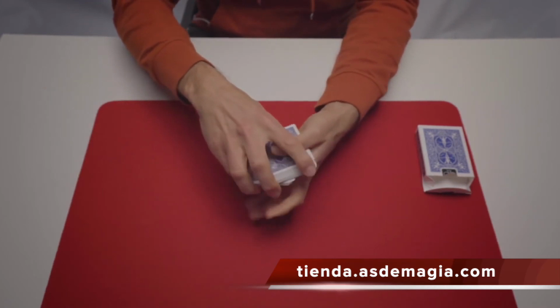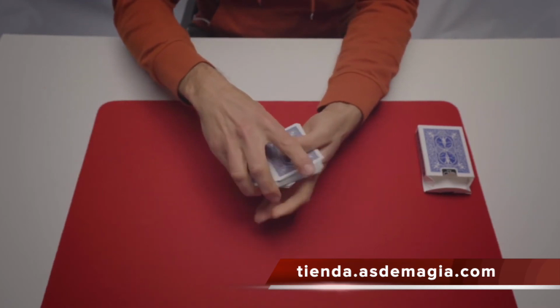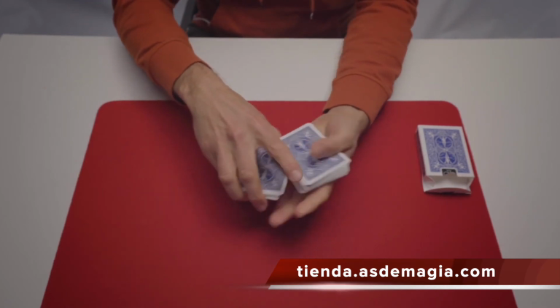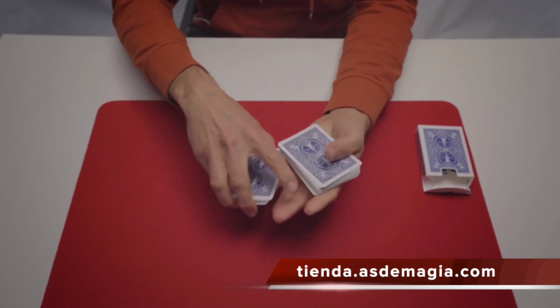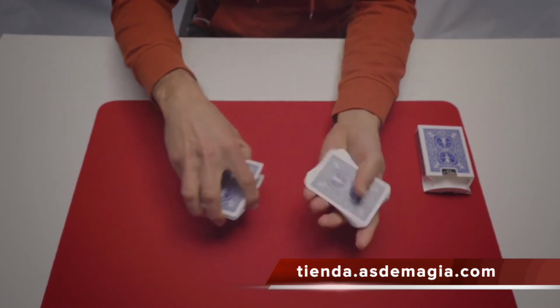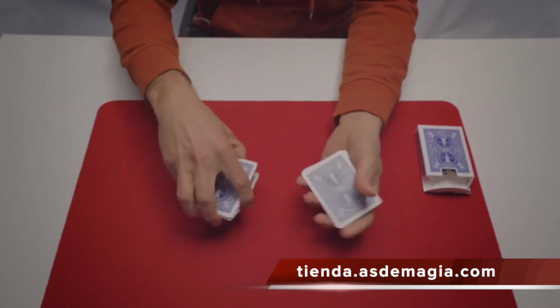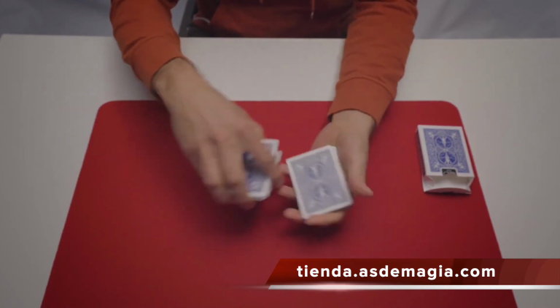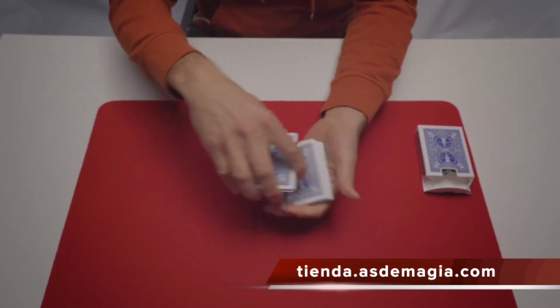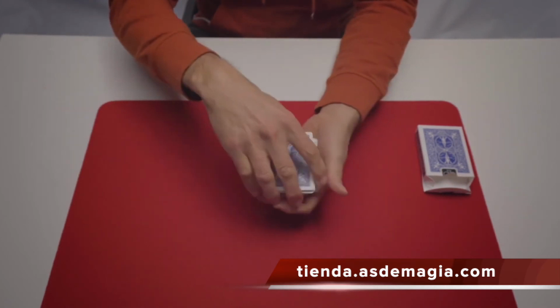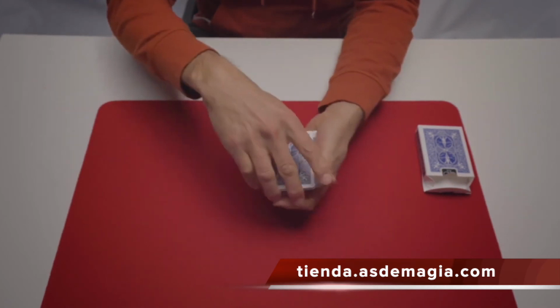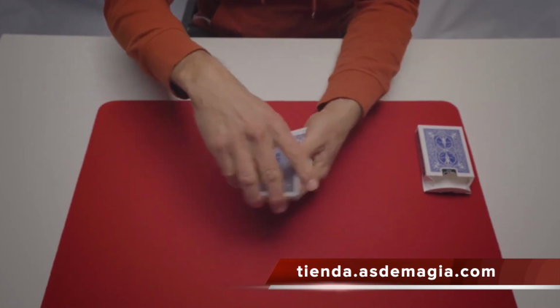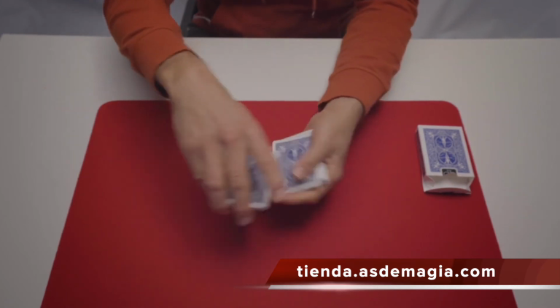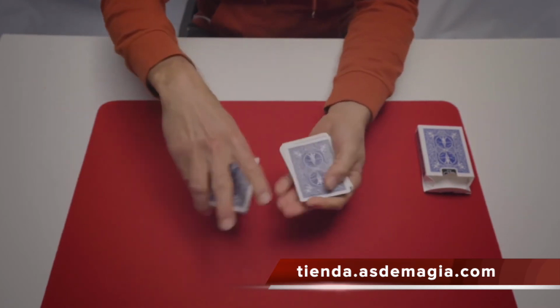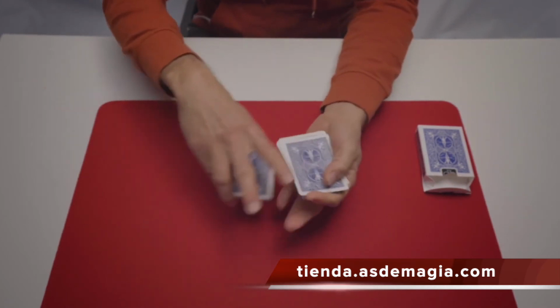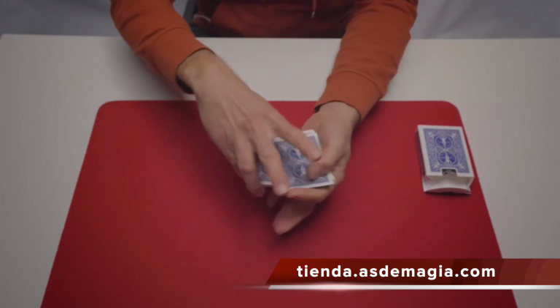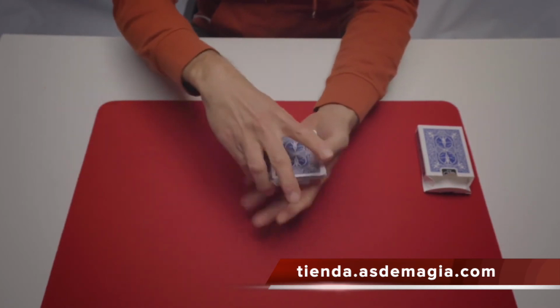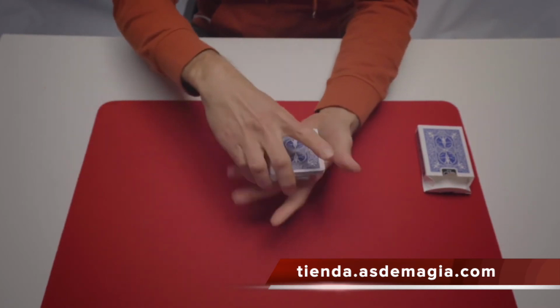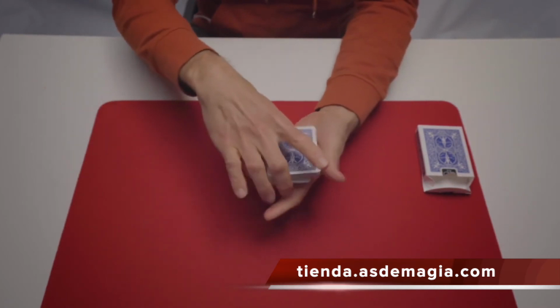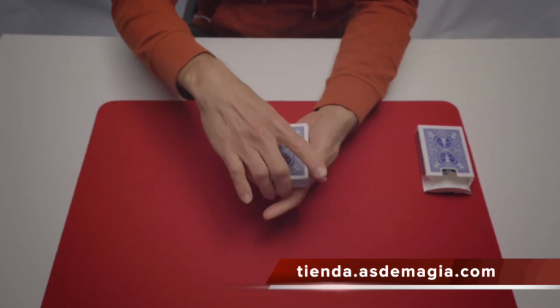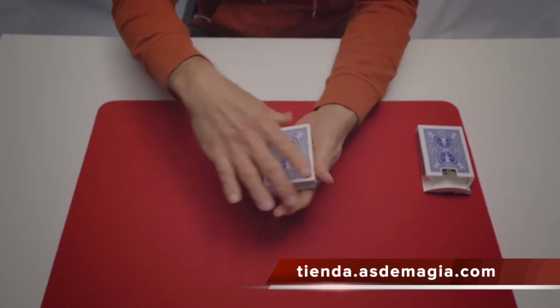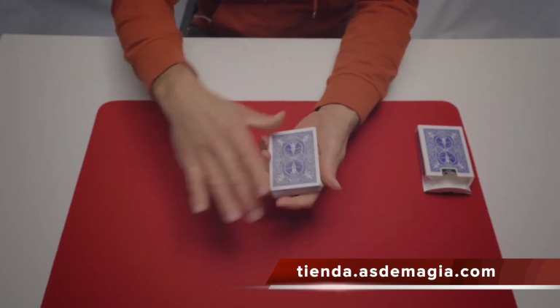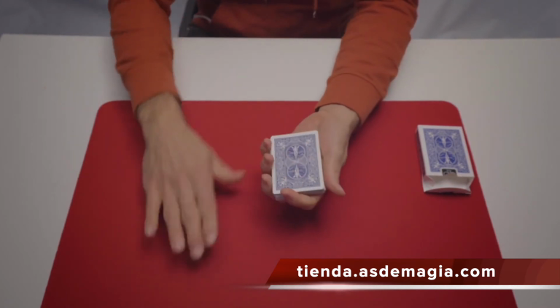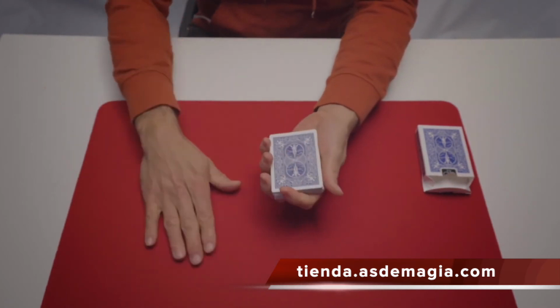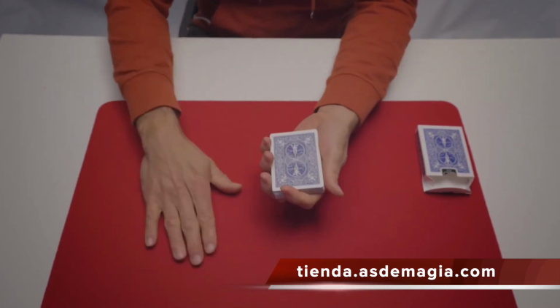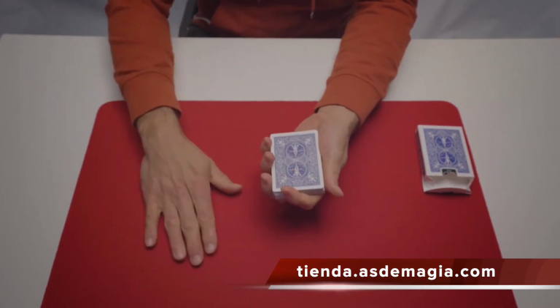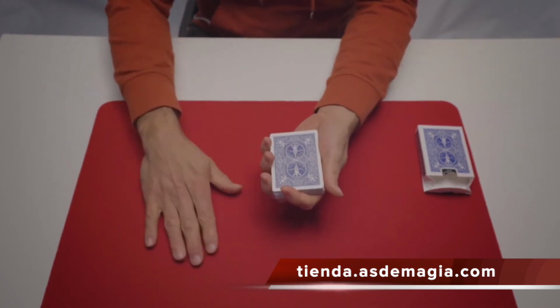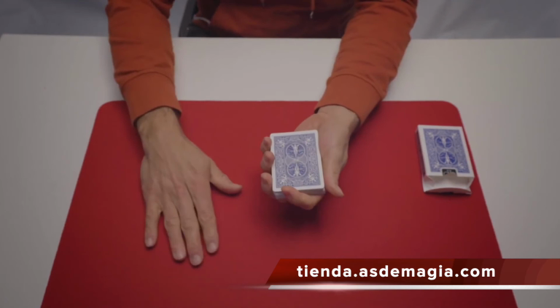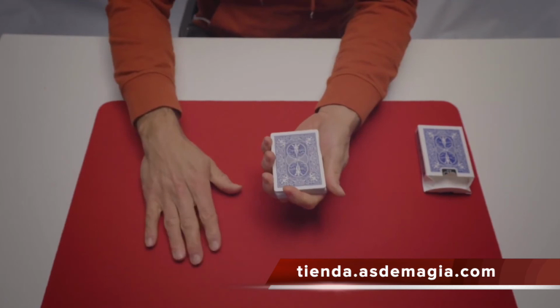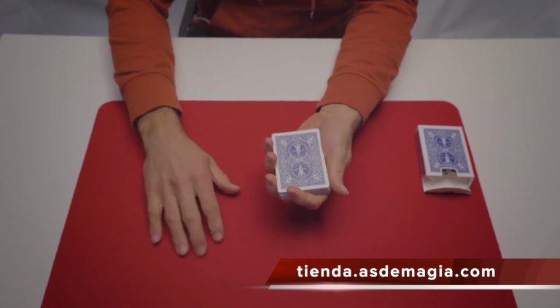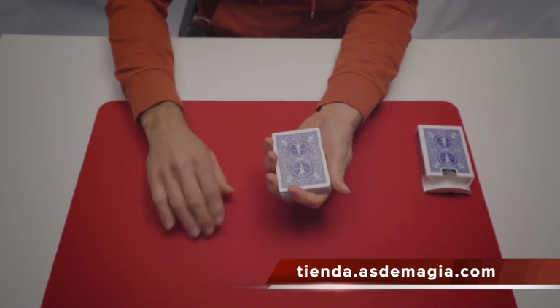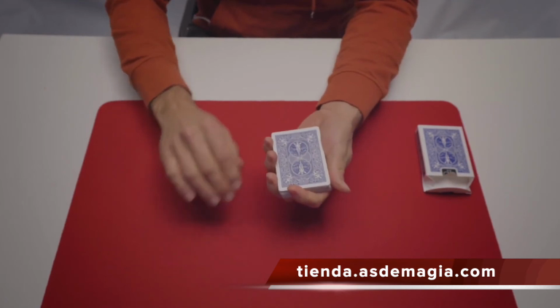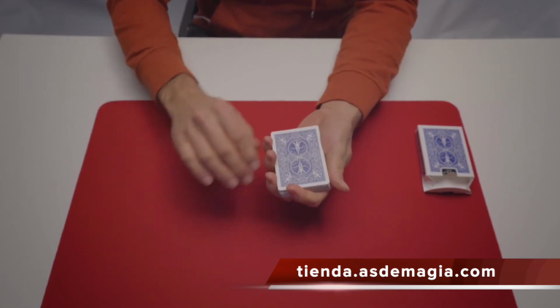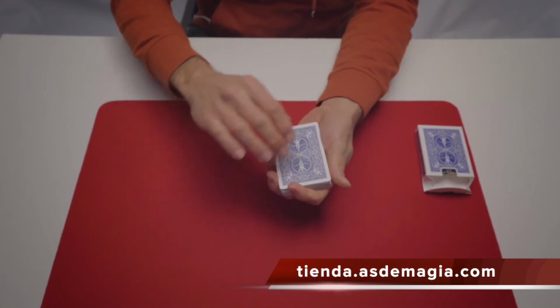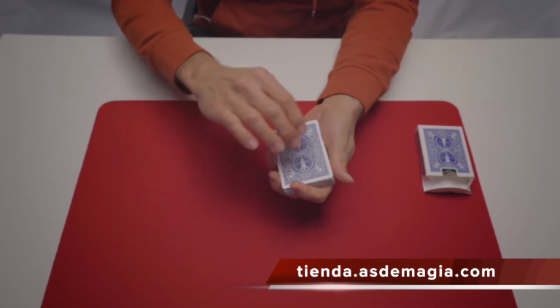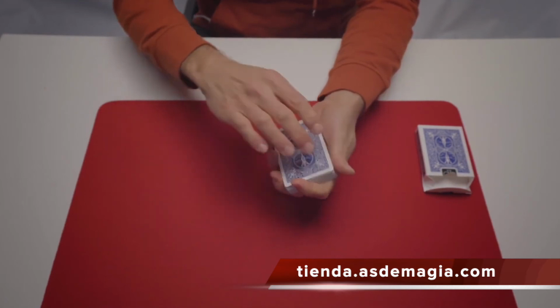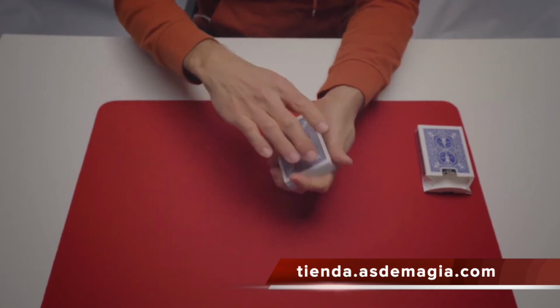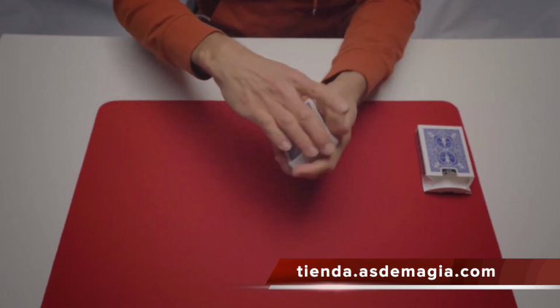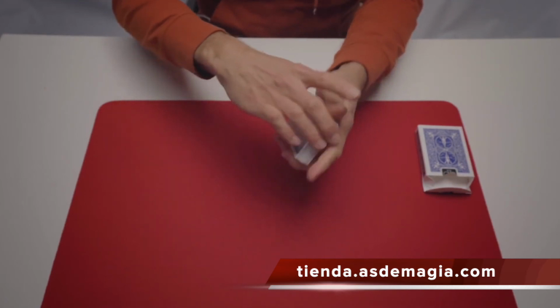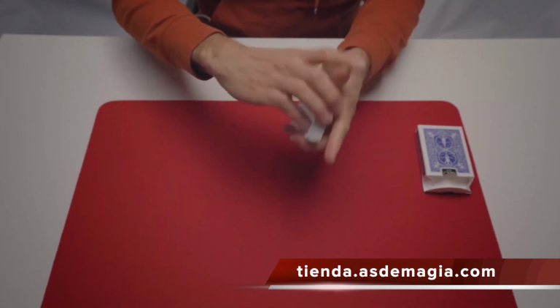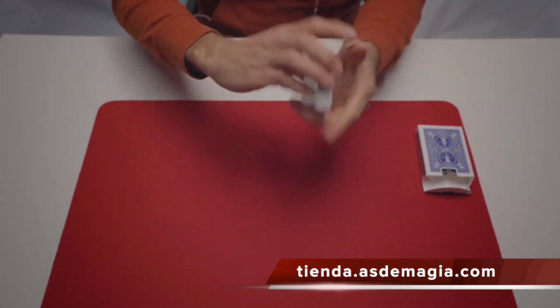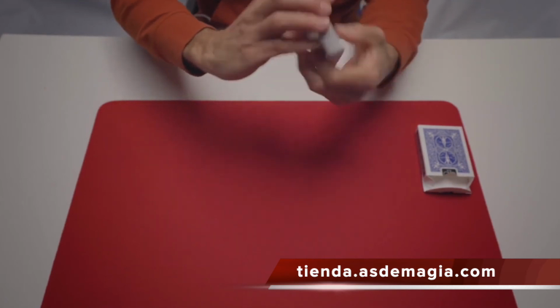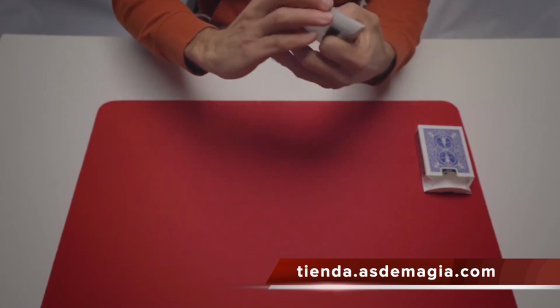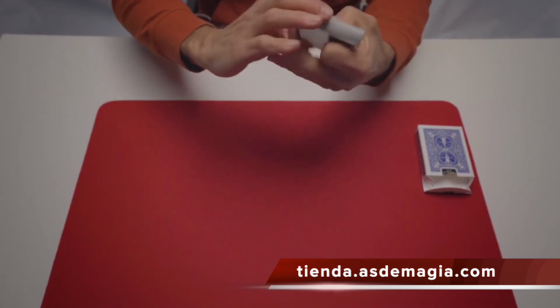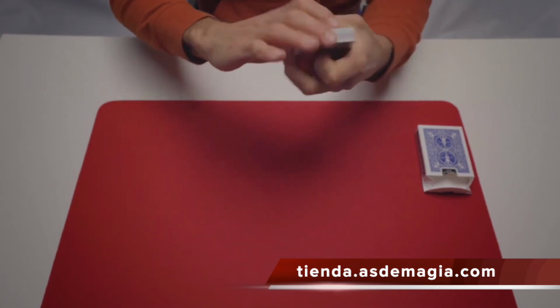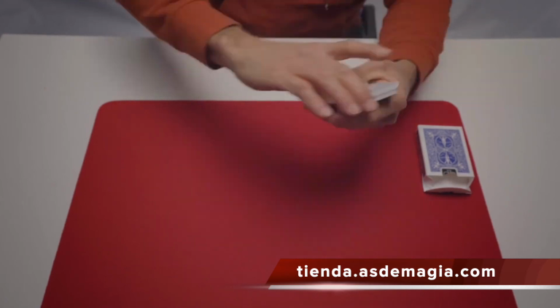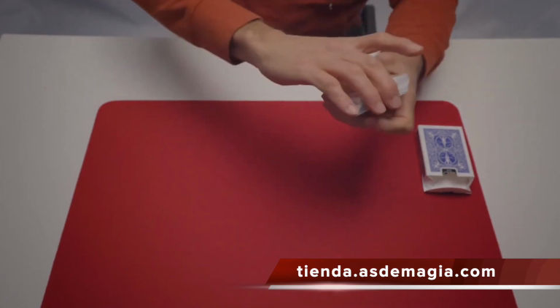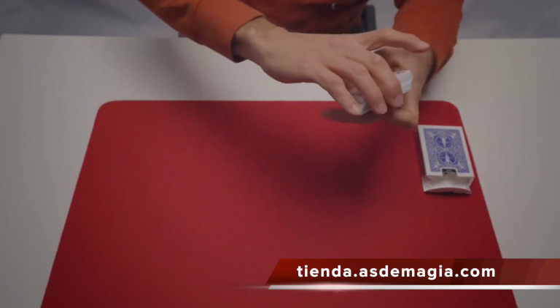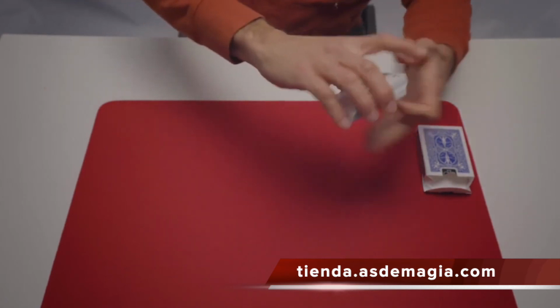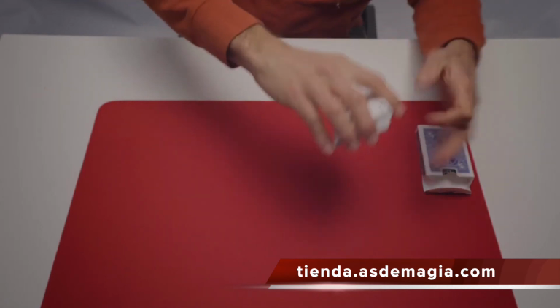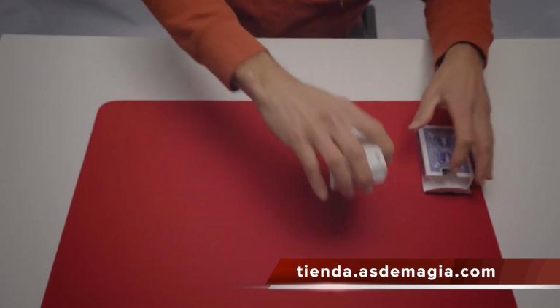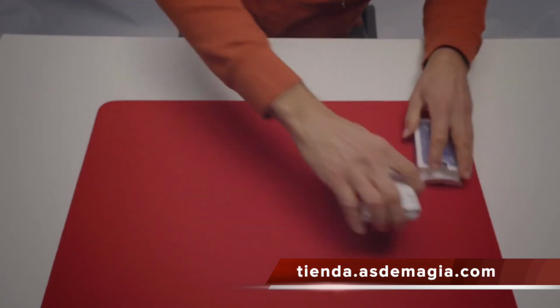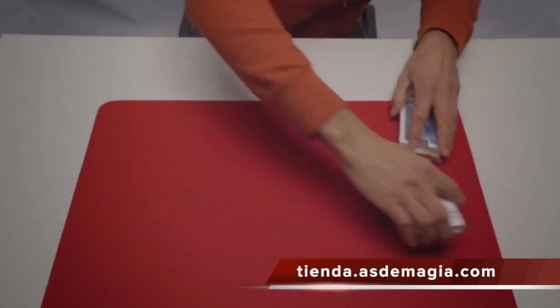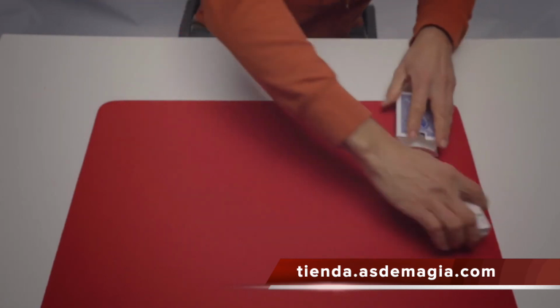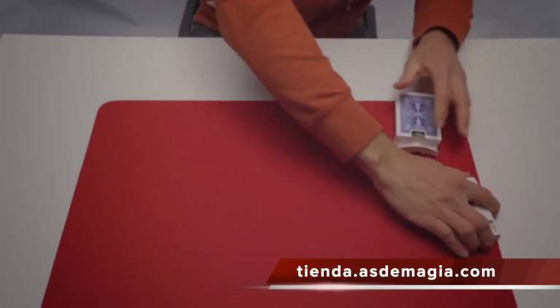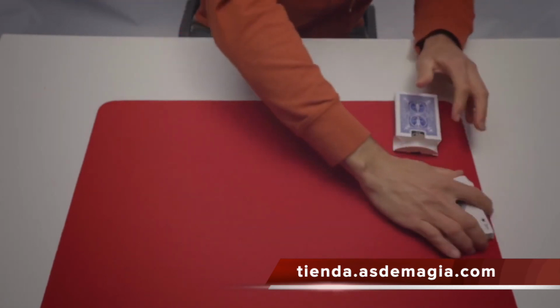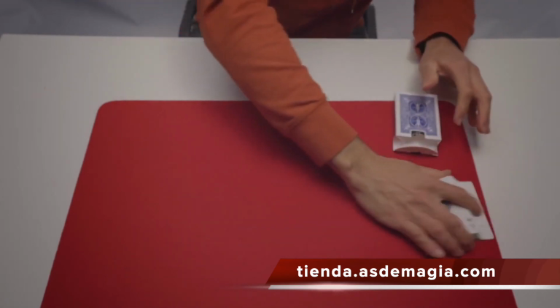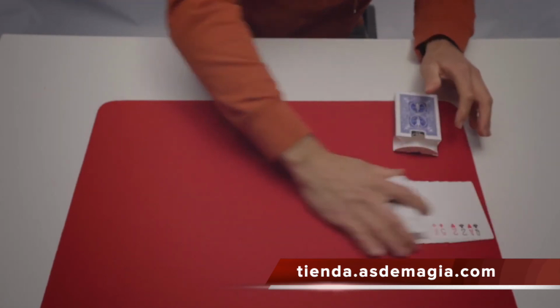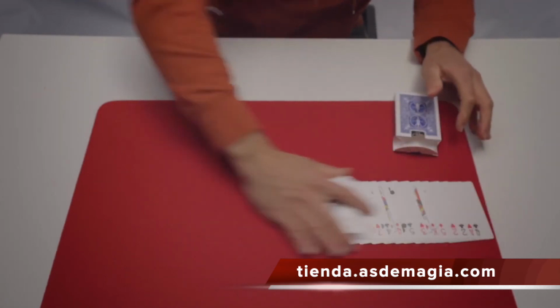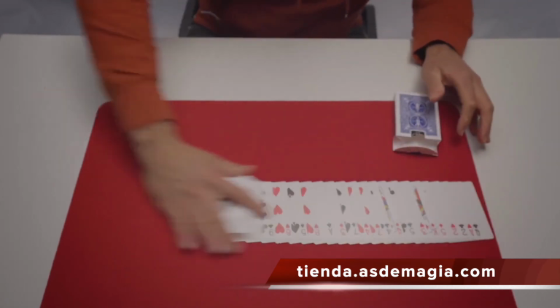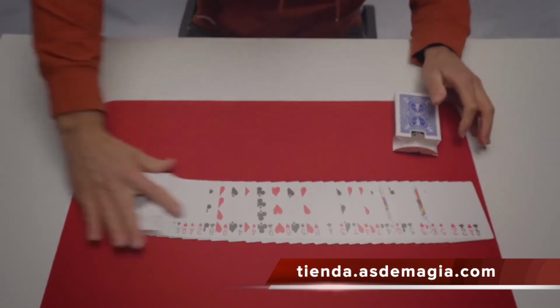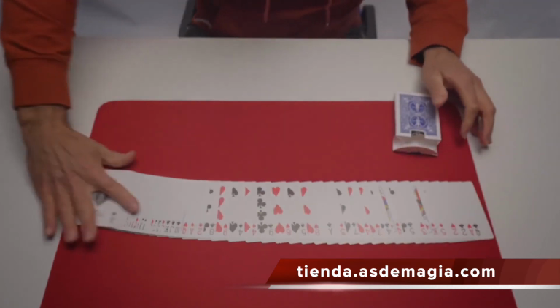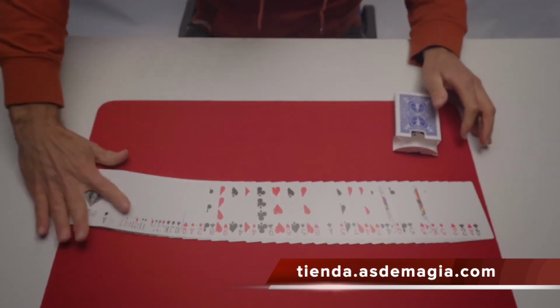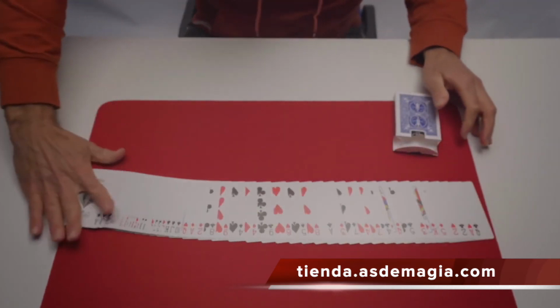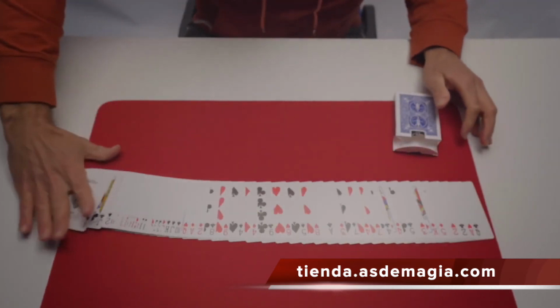I'll give it a cut again, and all the cards become printed once again.